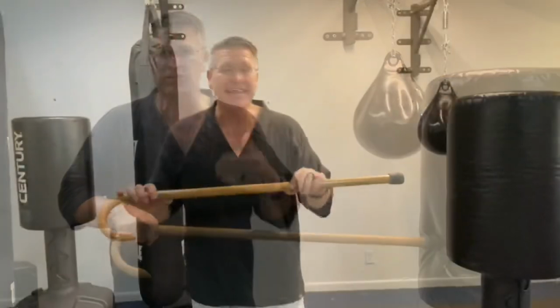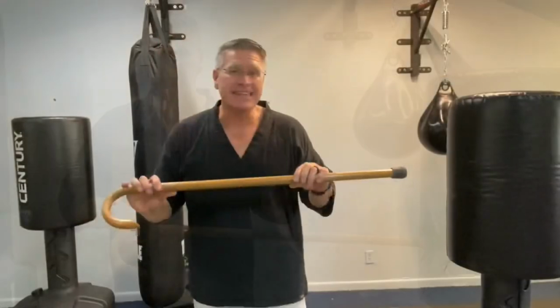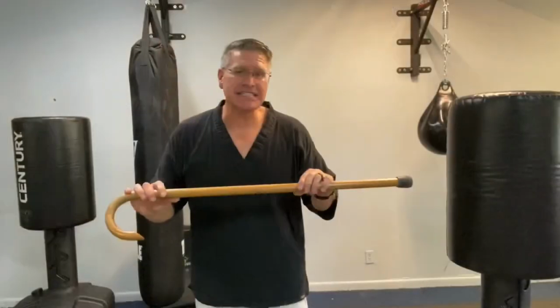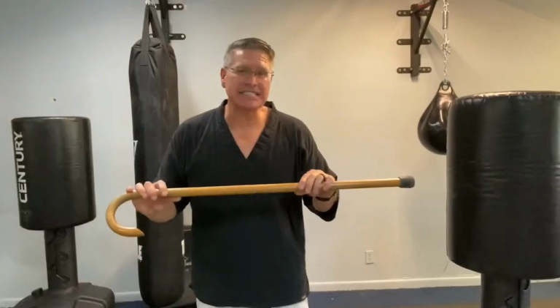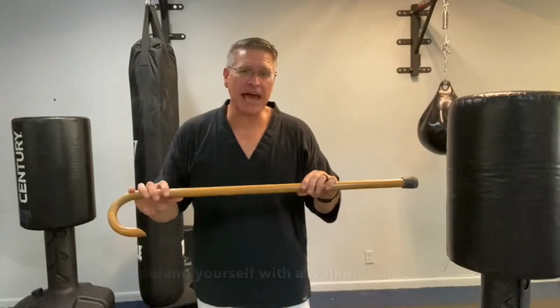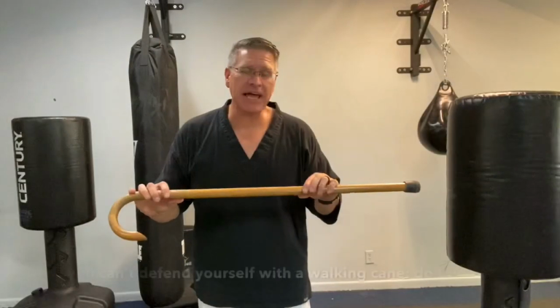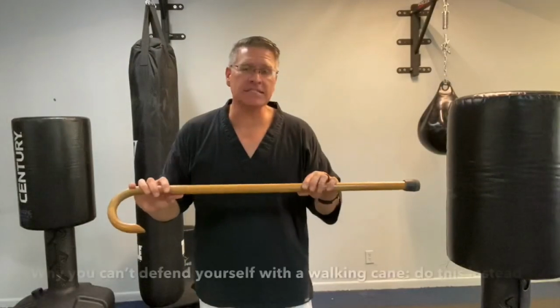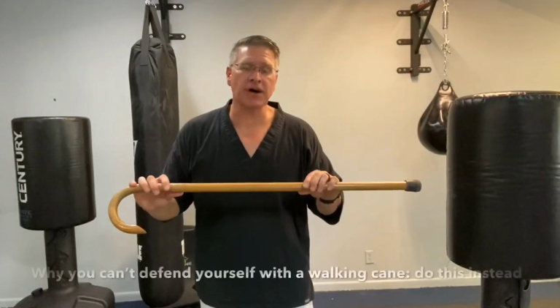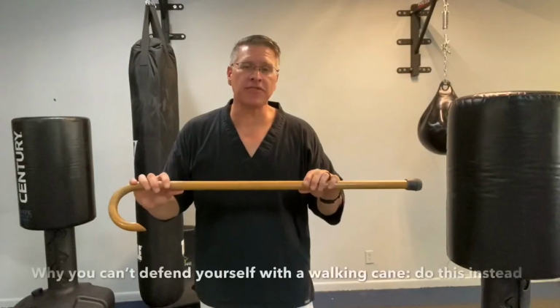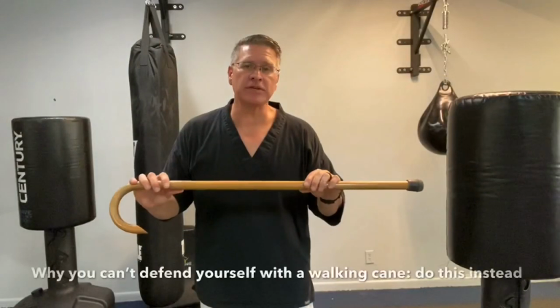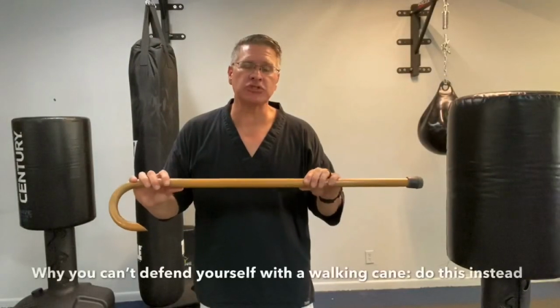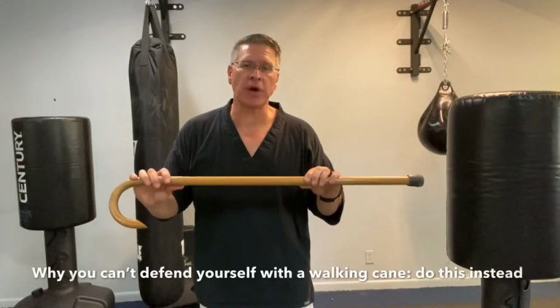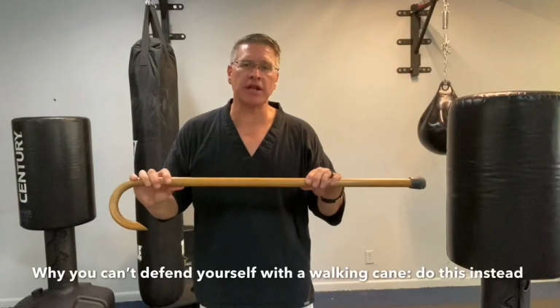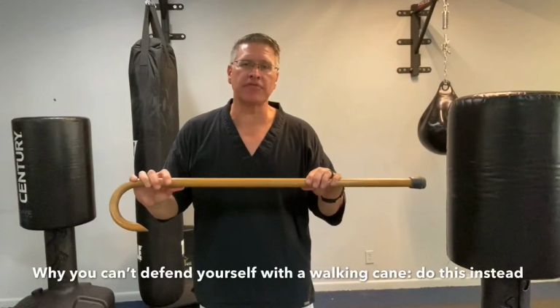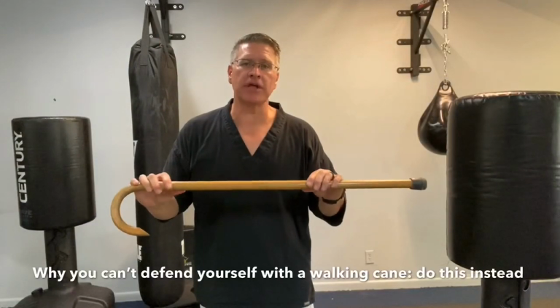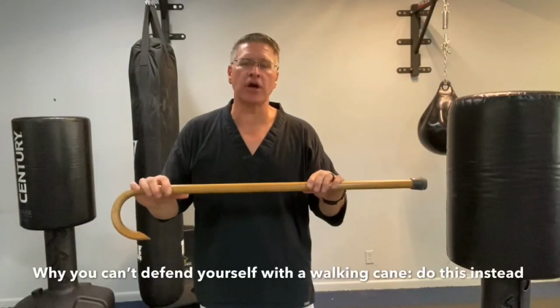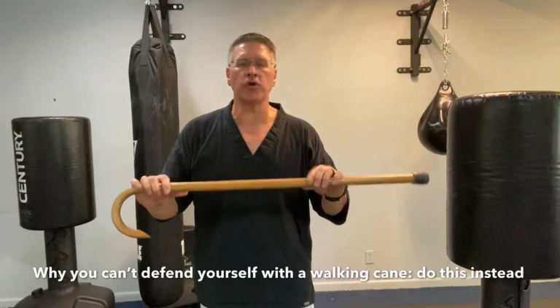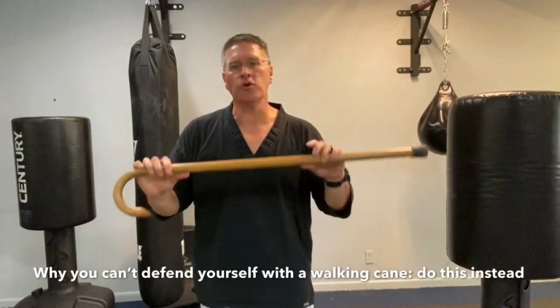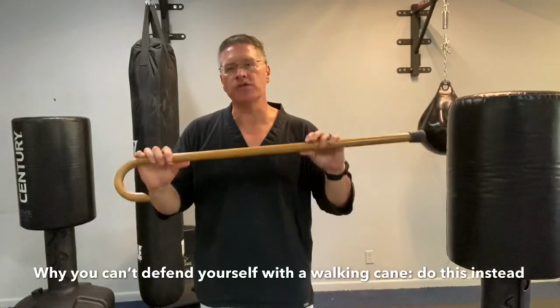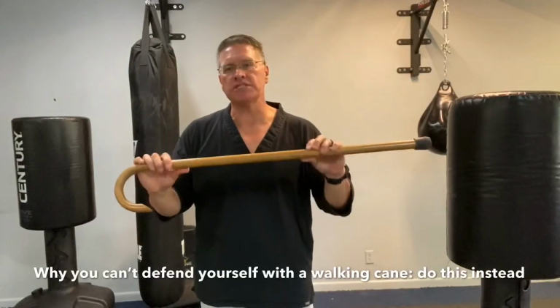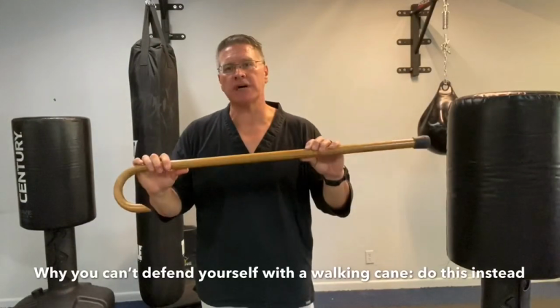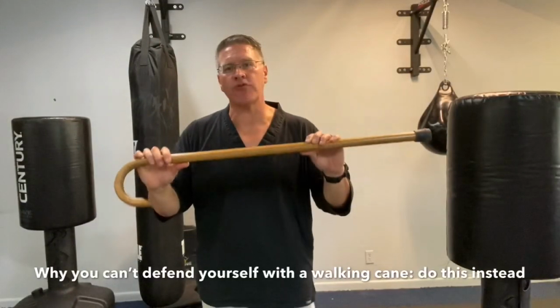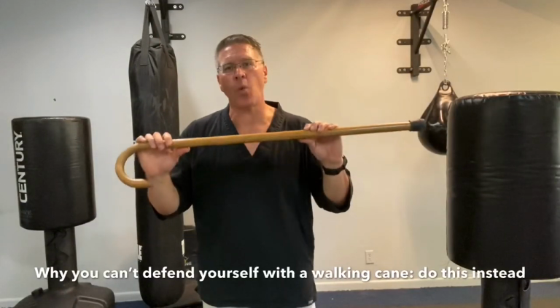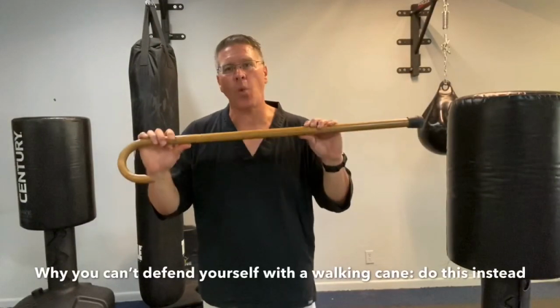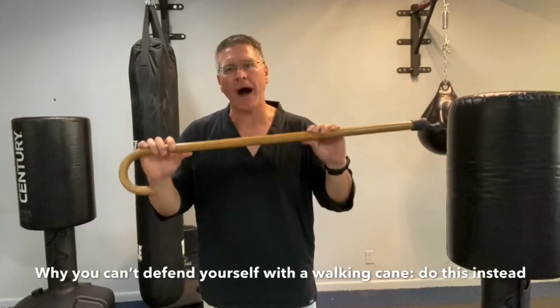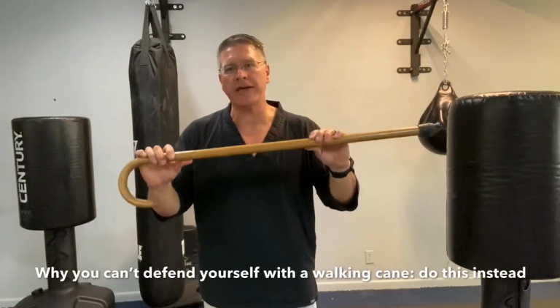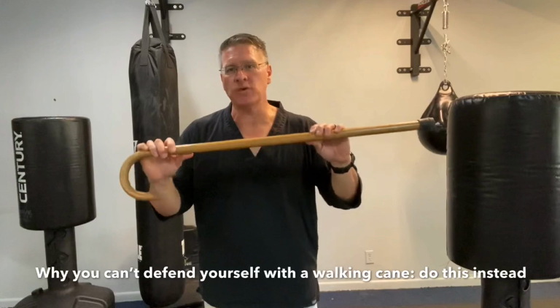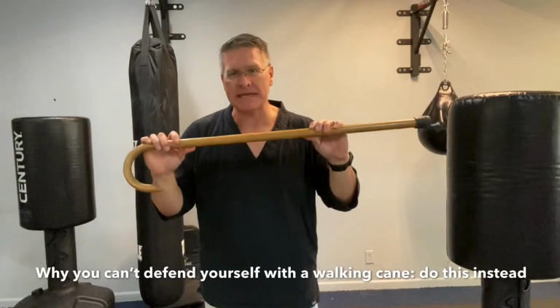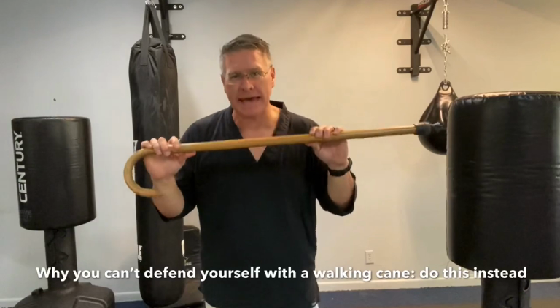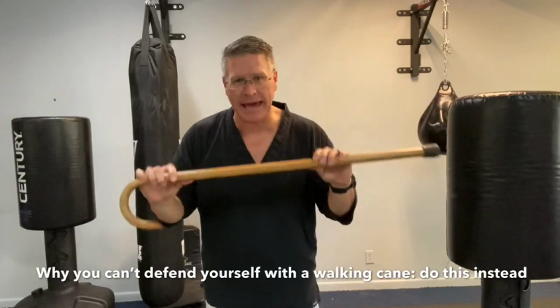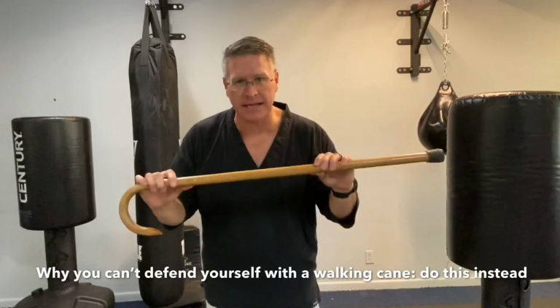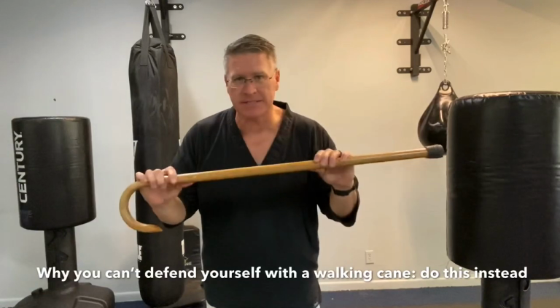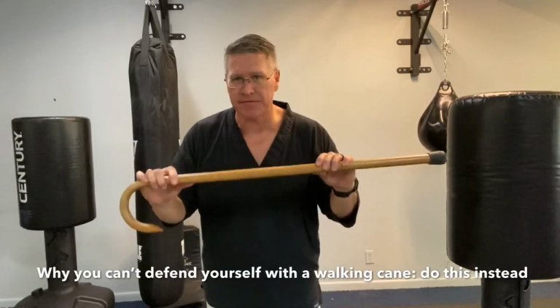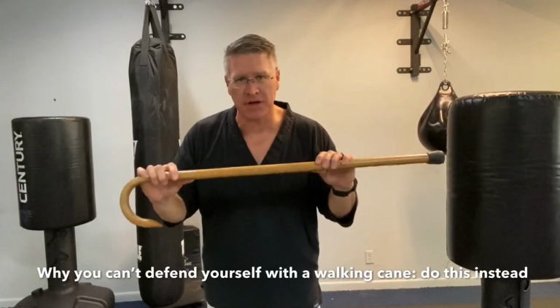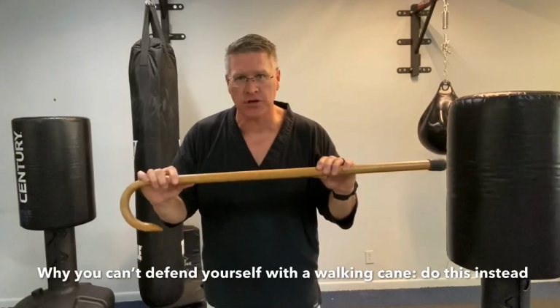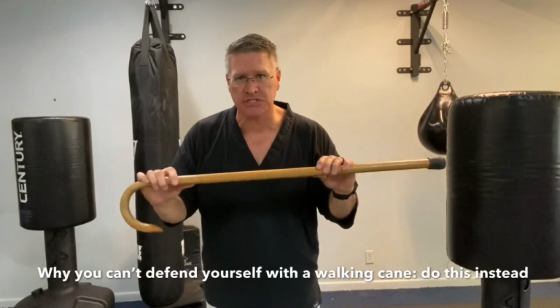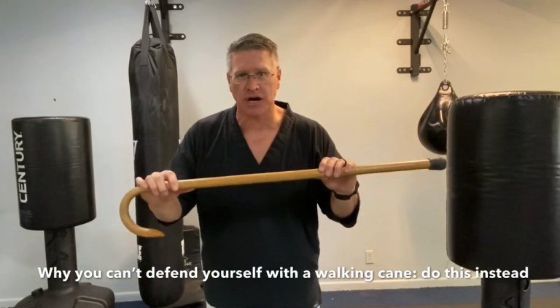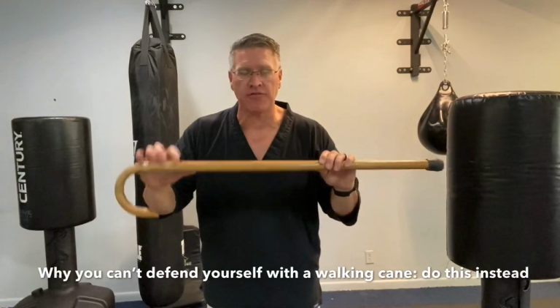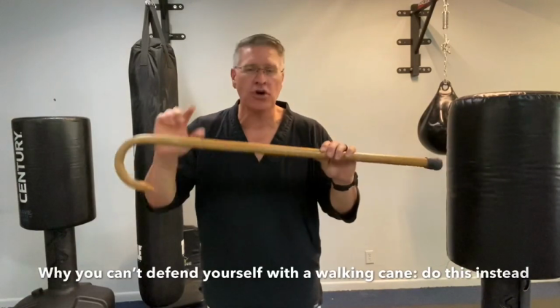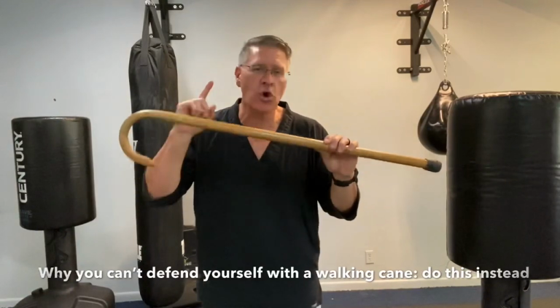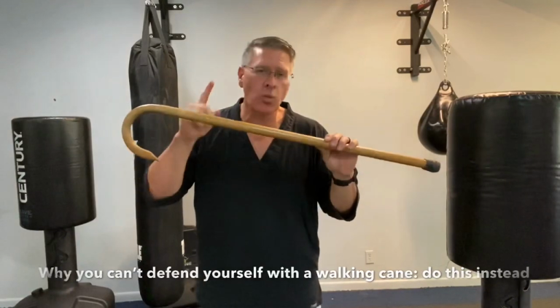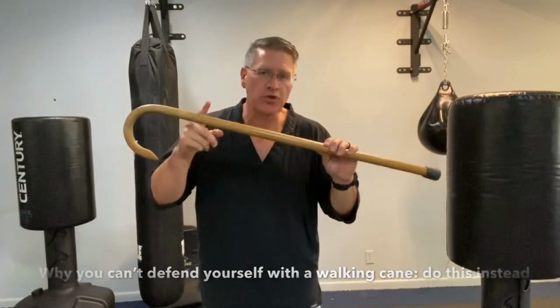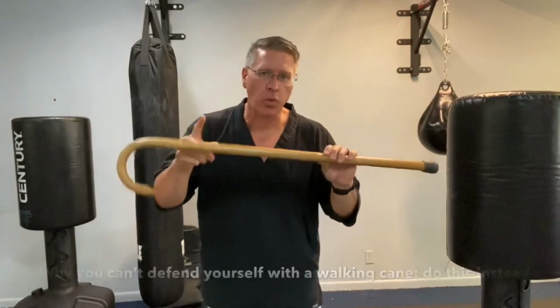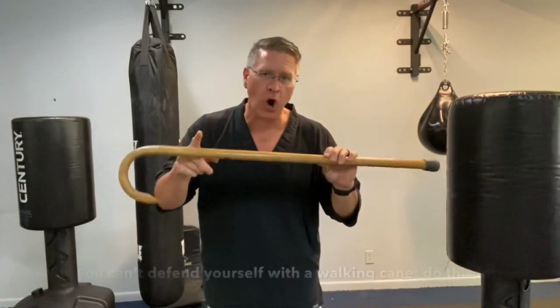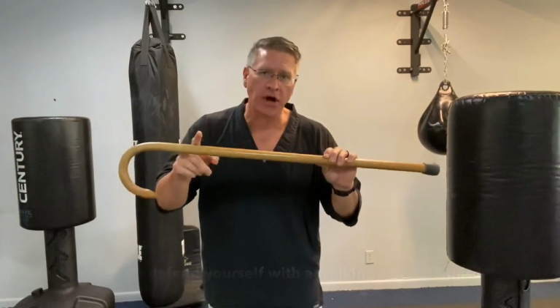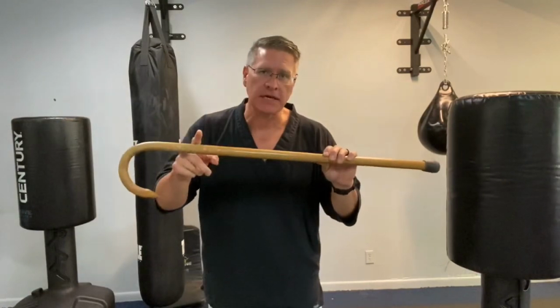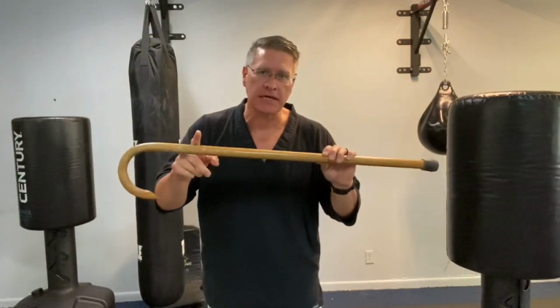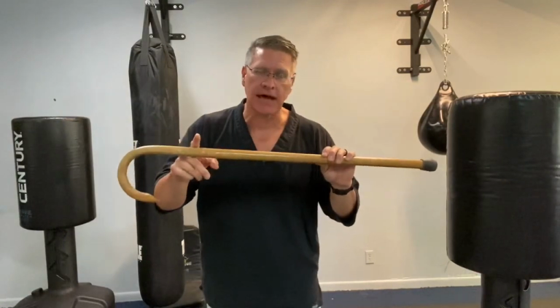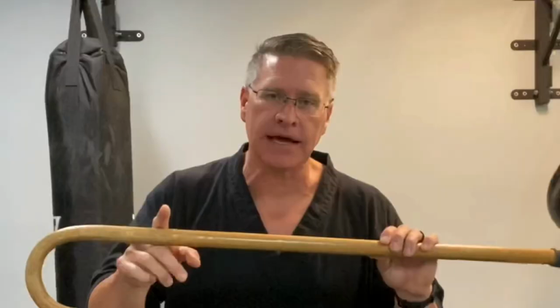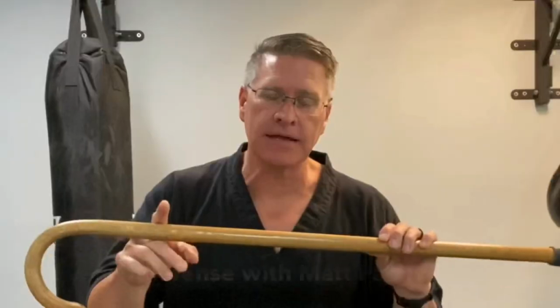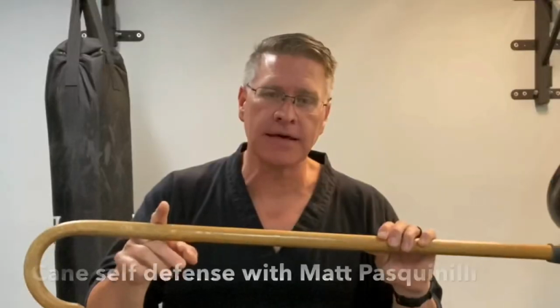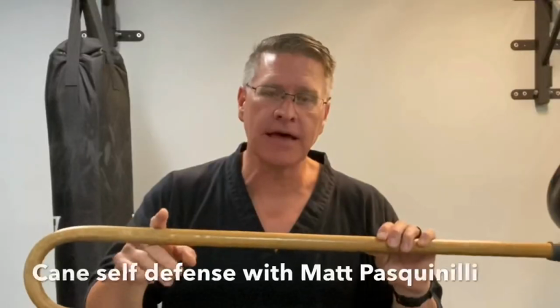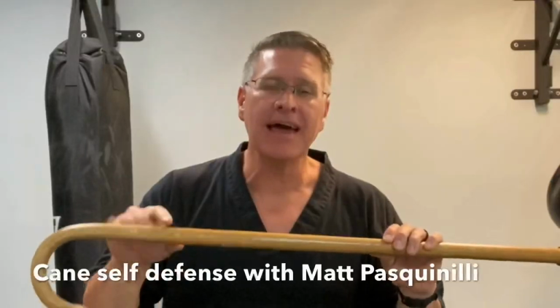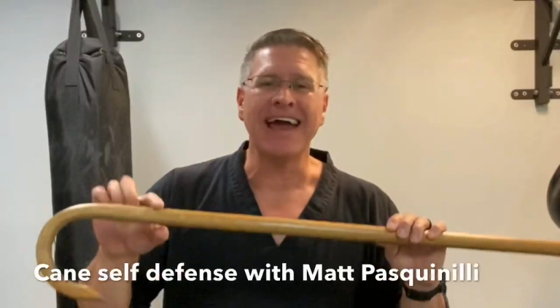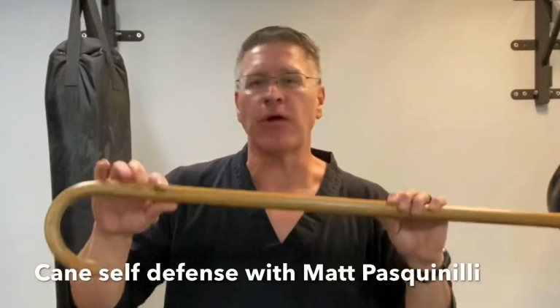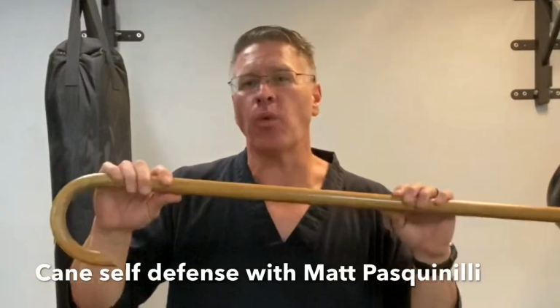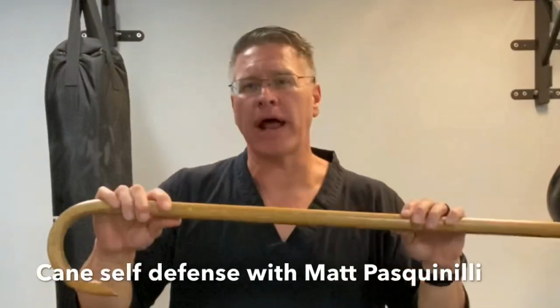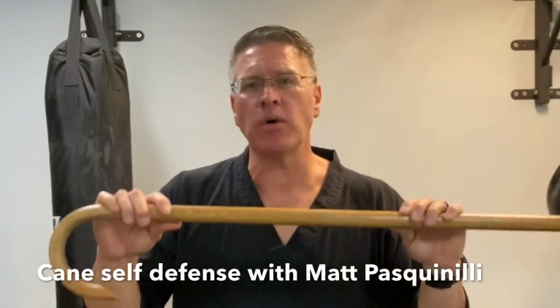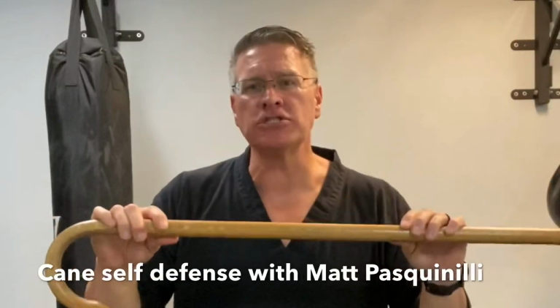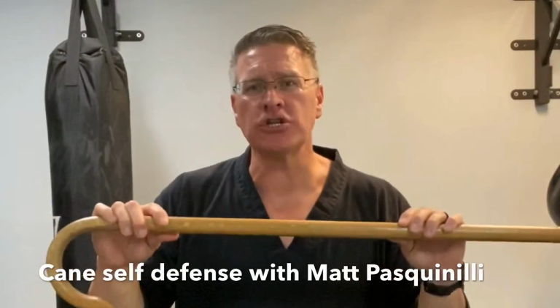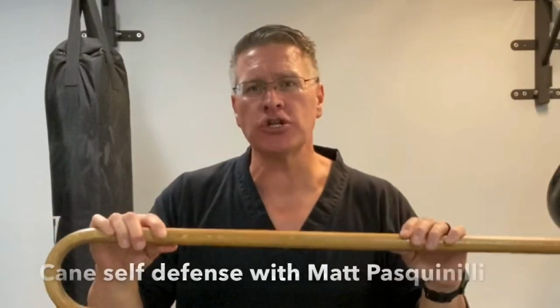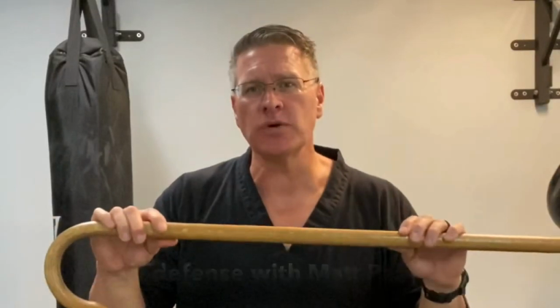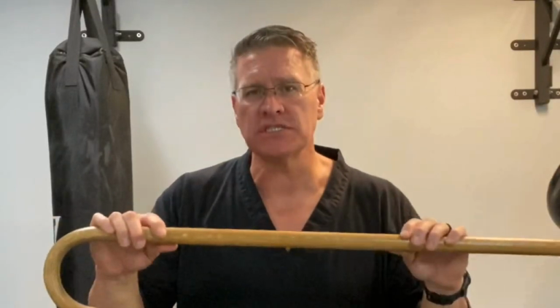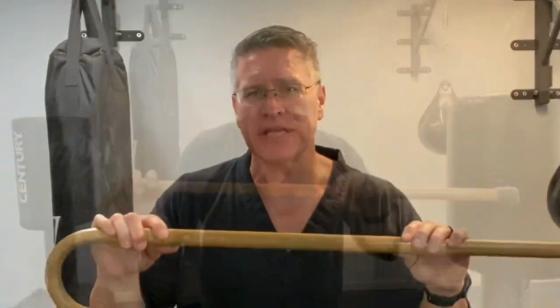In this cane self-defense training video, you'll discover why you can't defend yourself with the walking cane and what I want you to do instead.